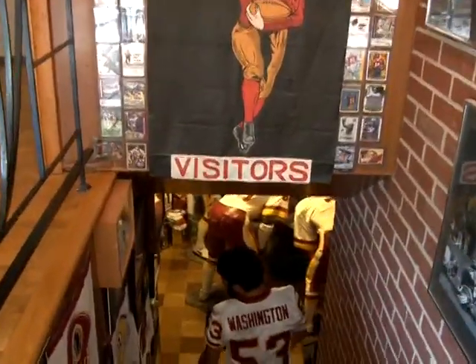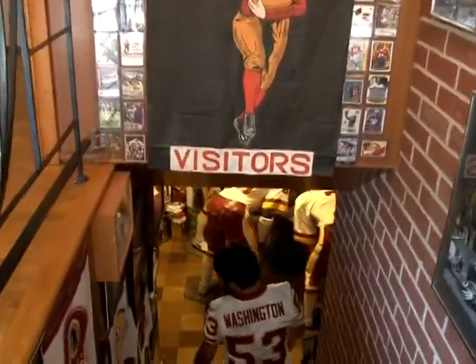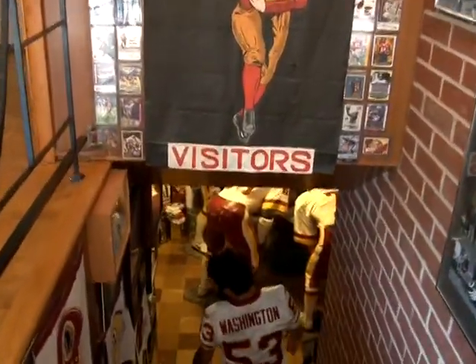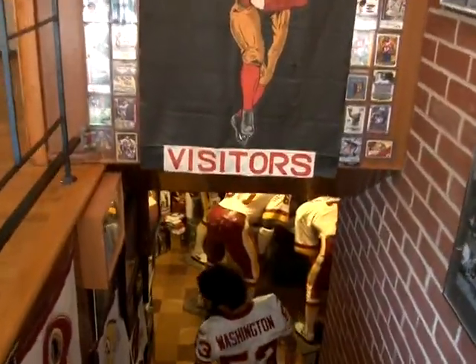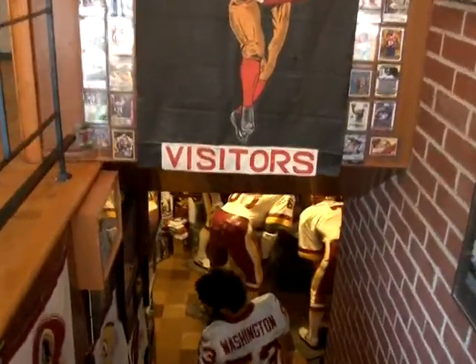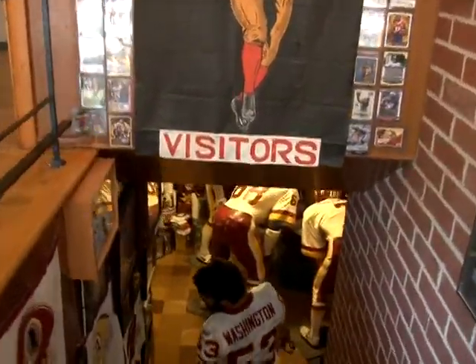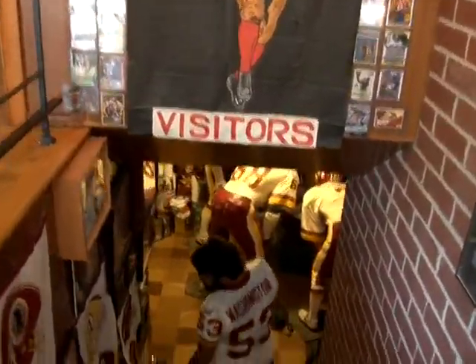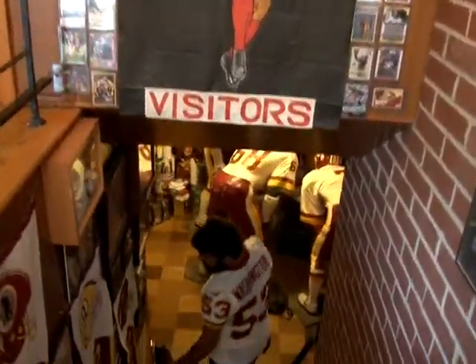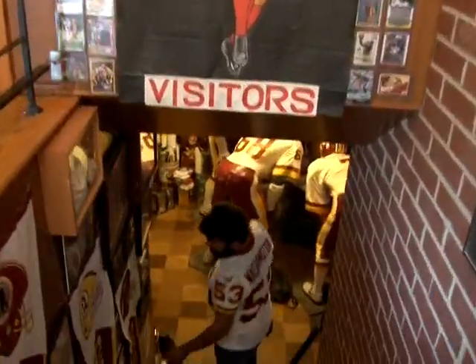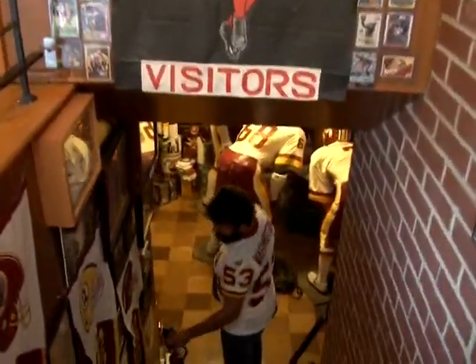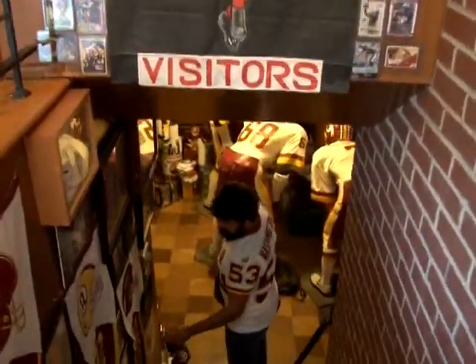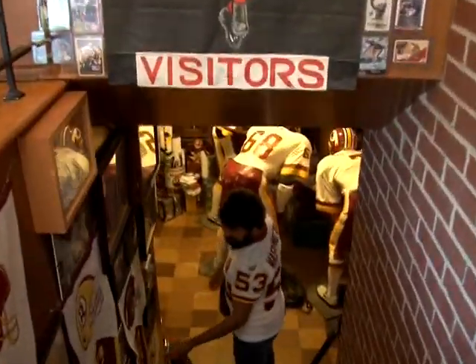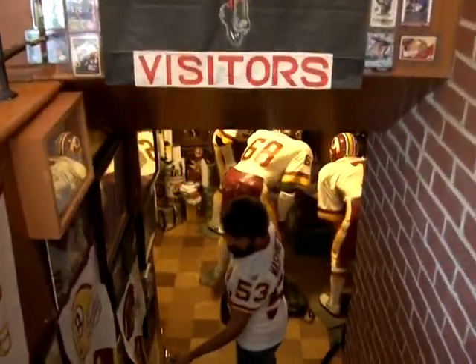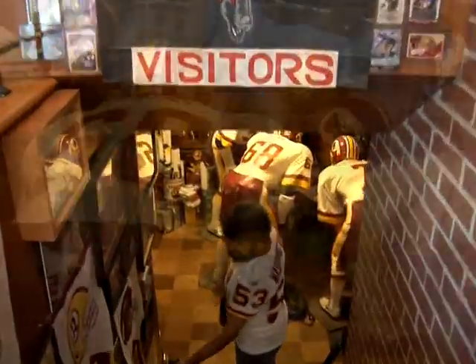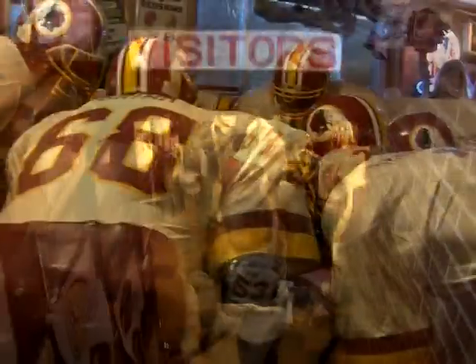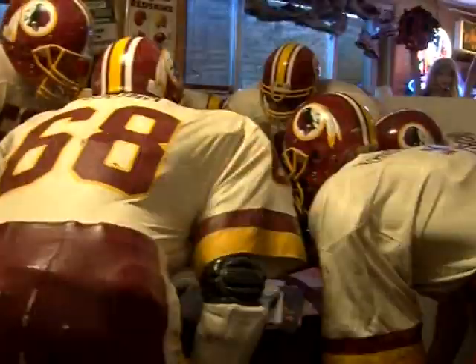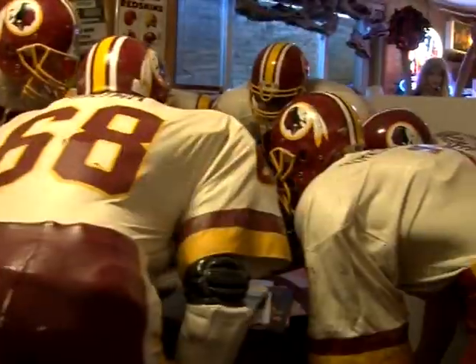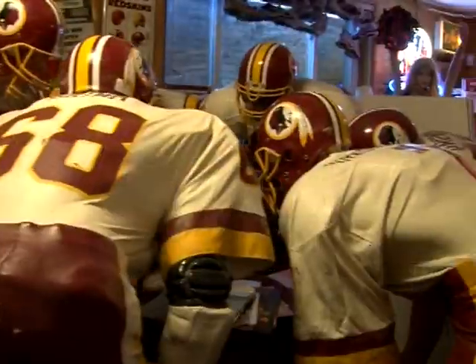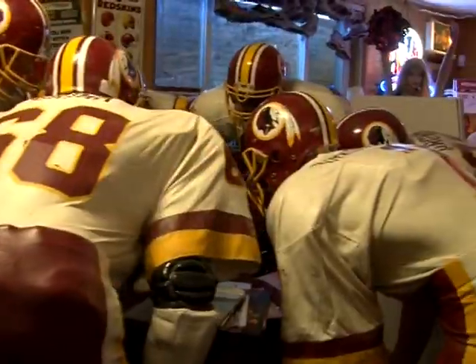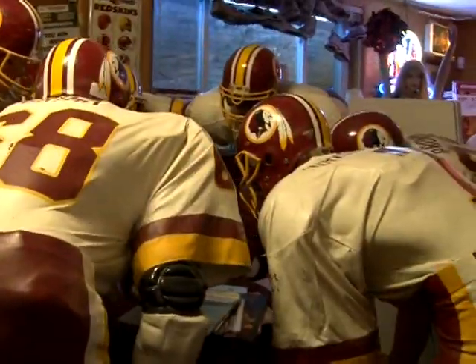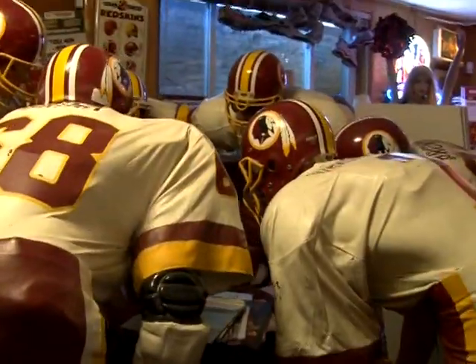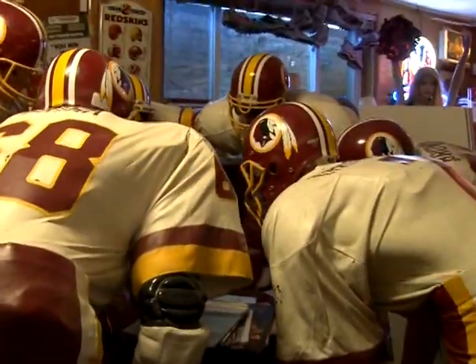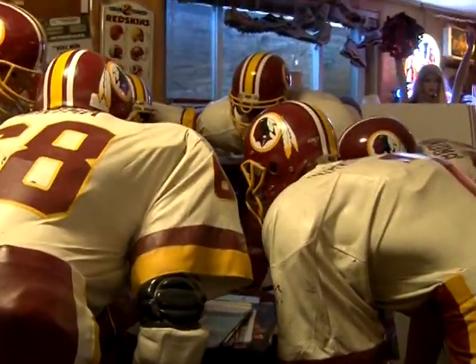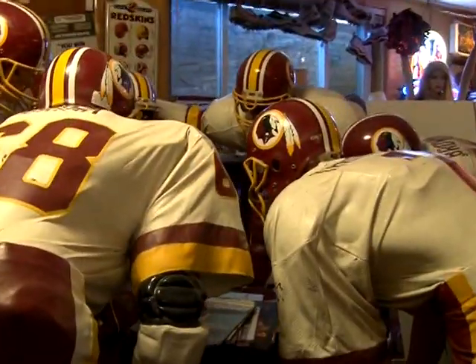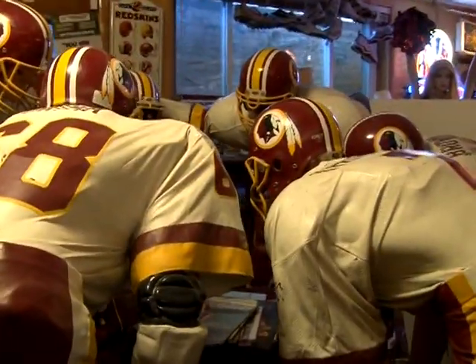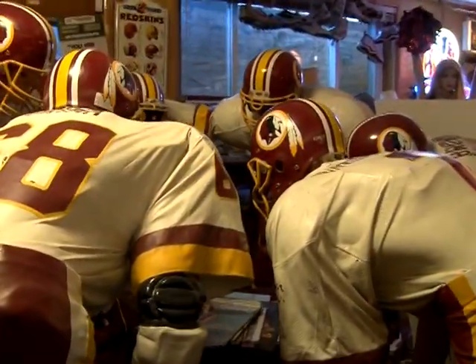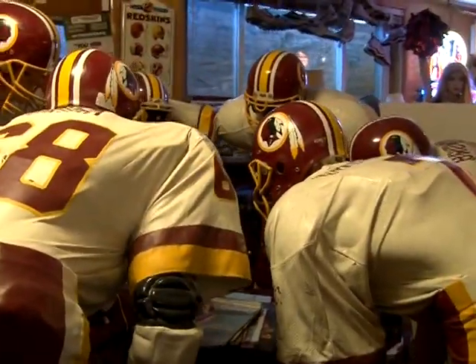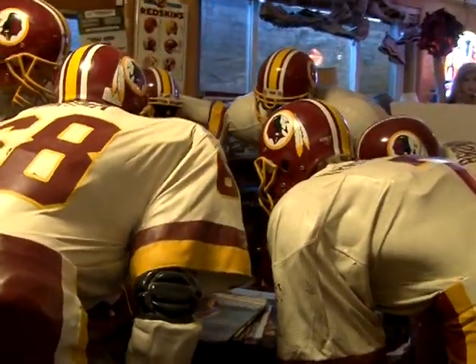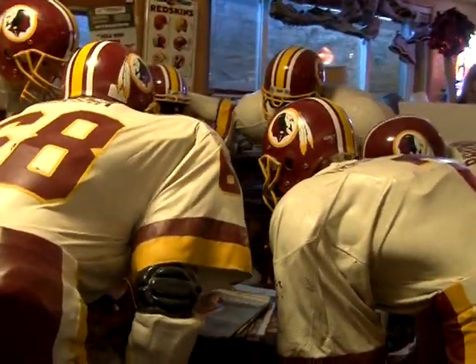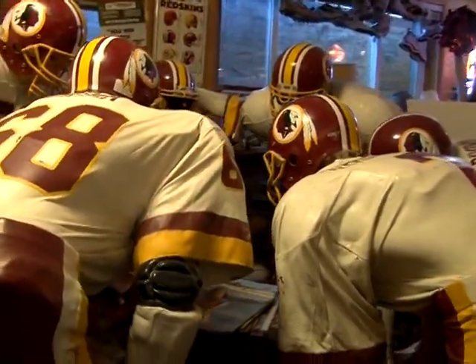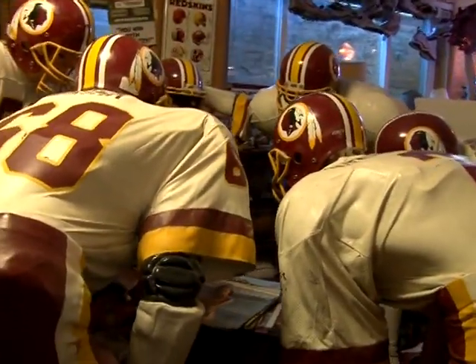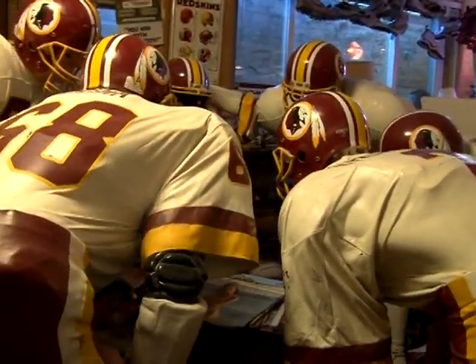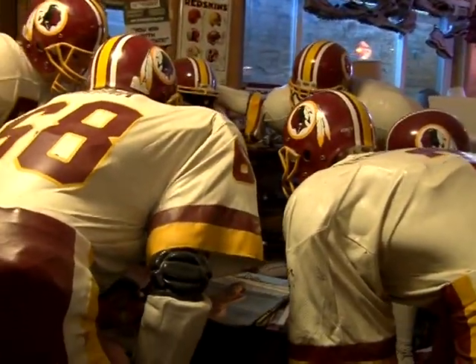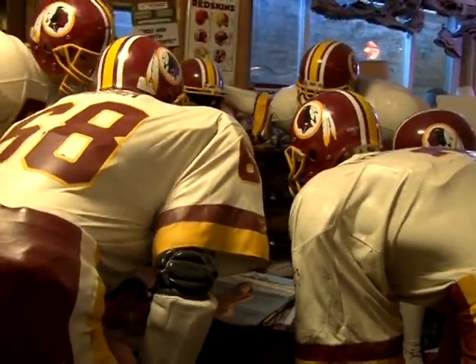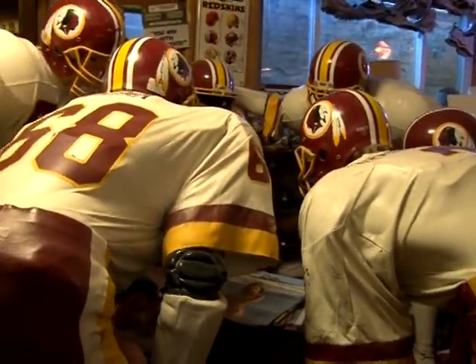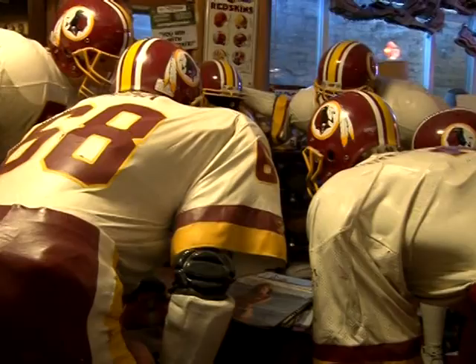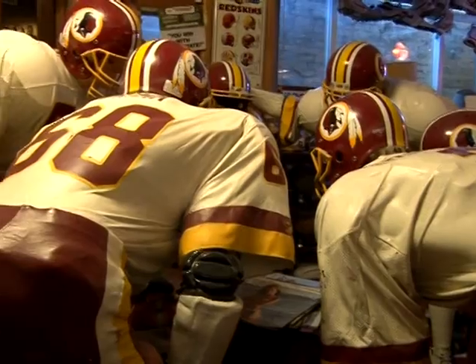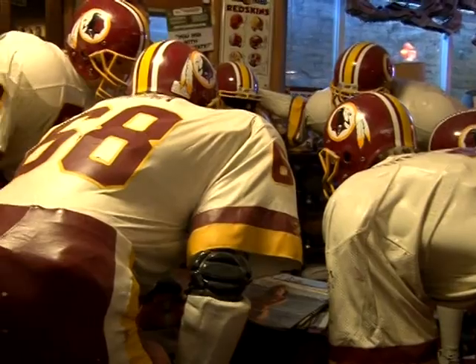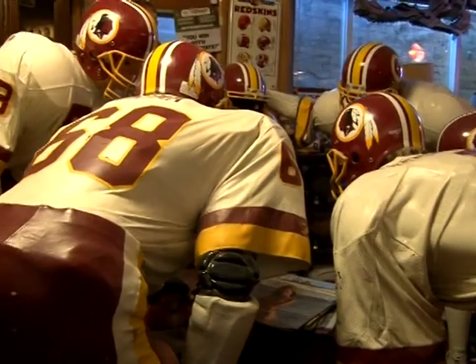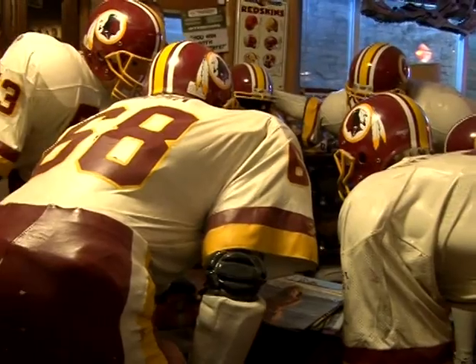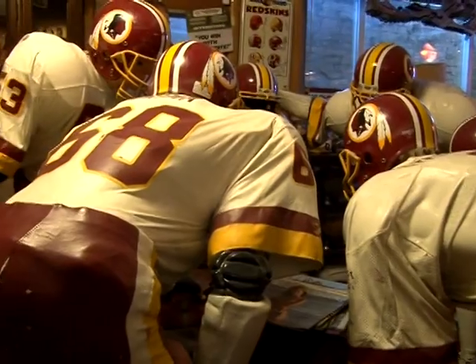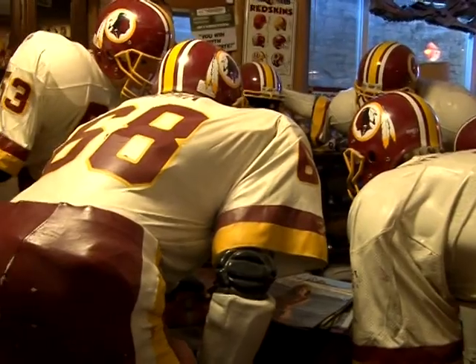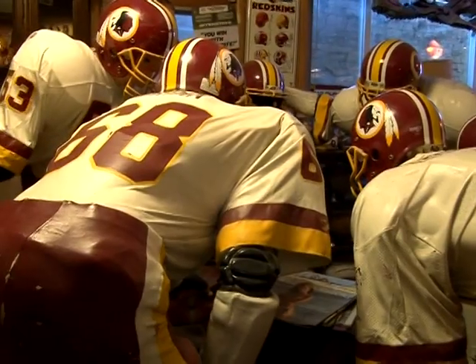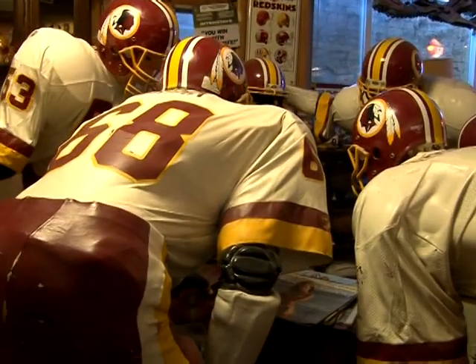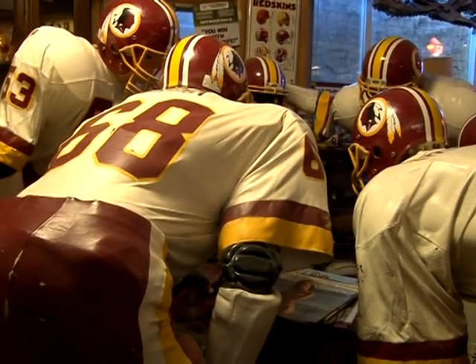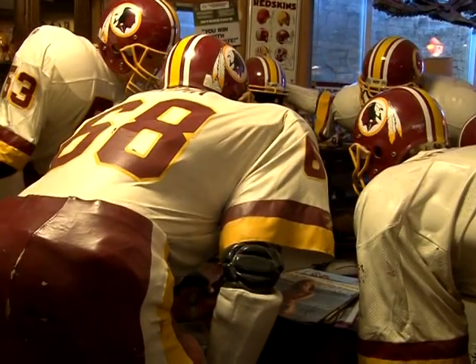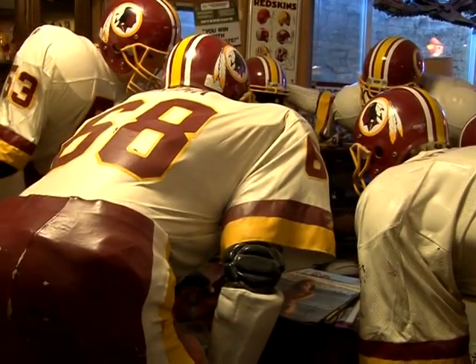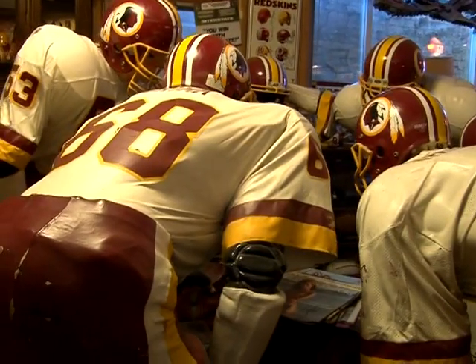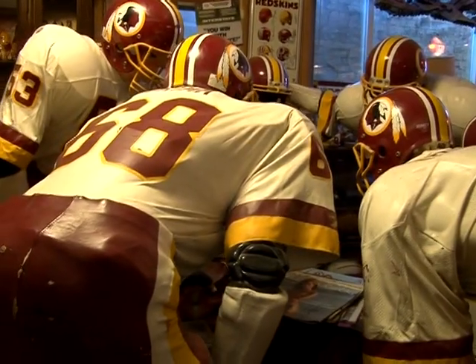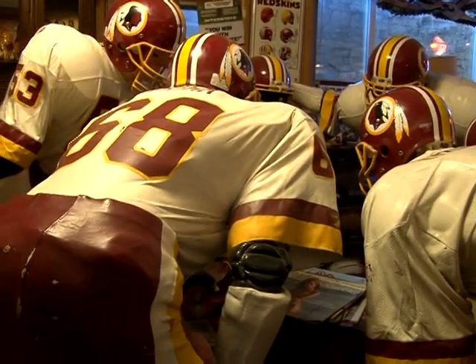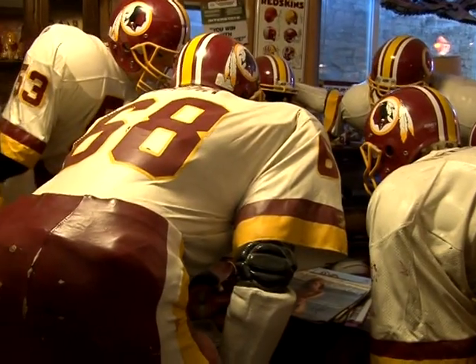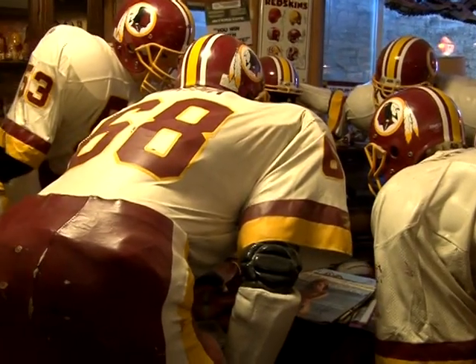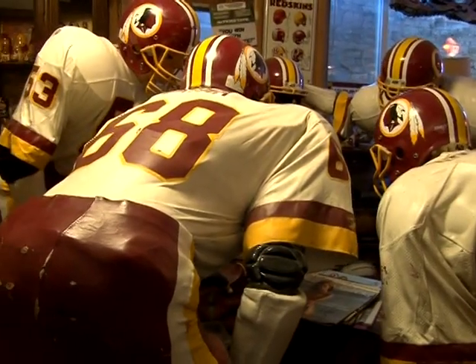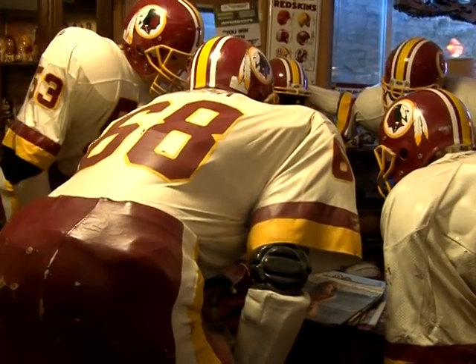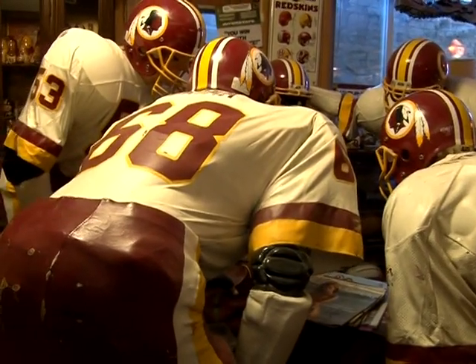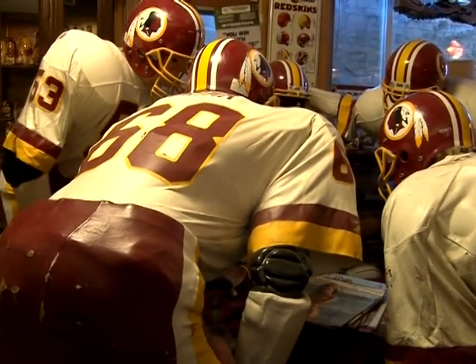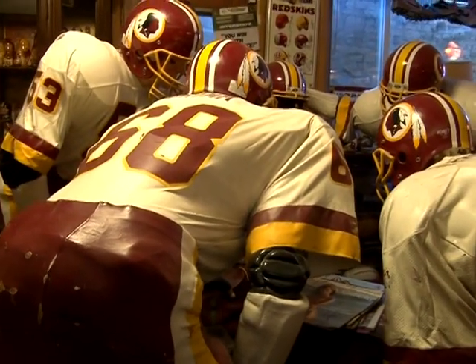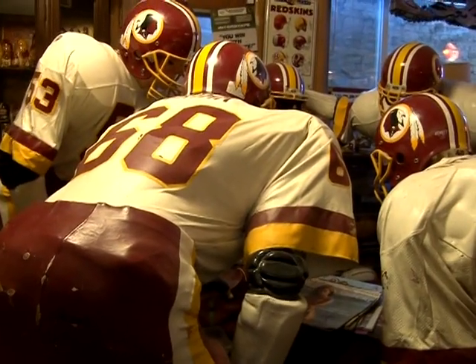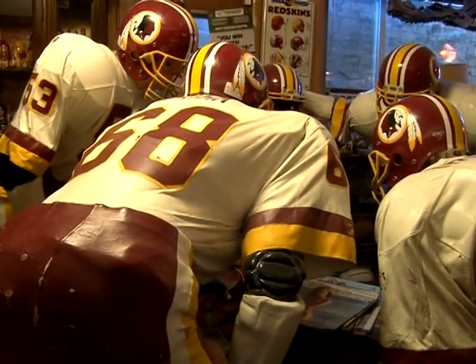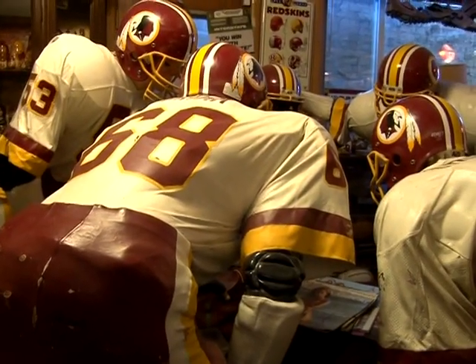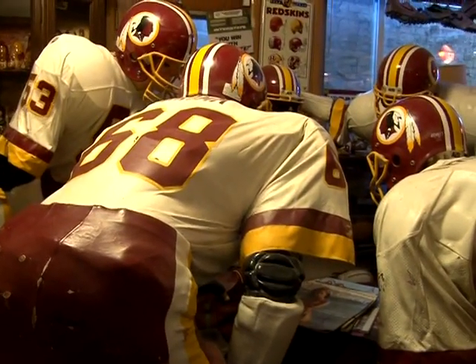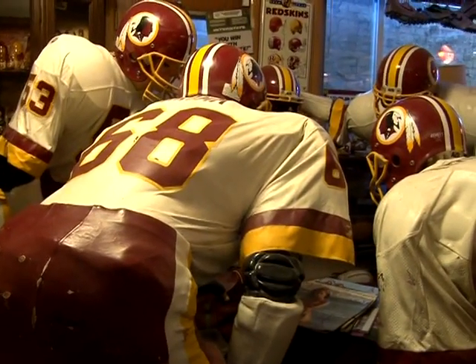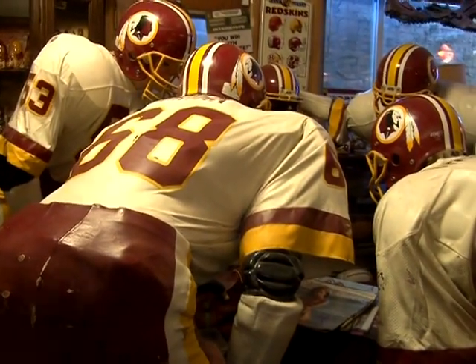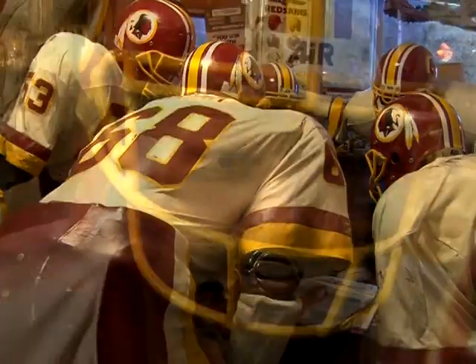This is a replica of — well, part of the huddle anyway — from the Super Bowl XV championship team.